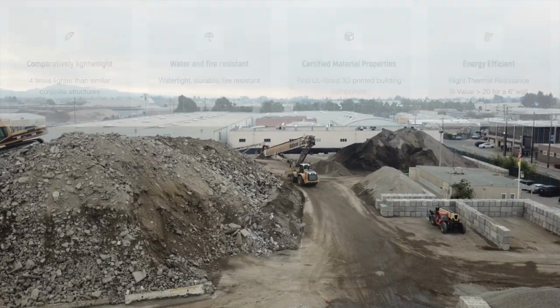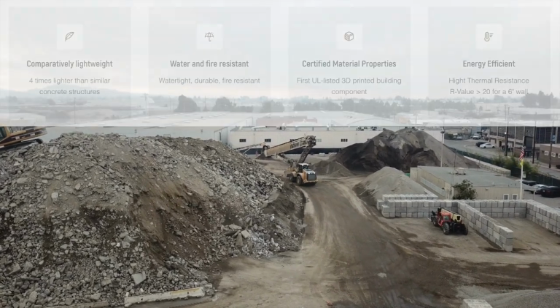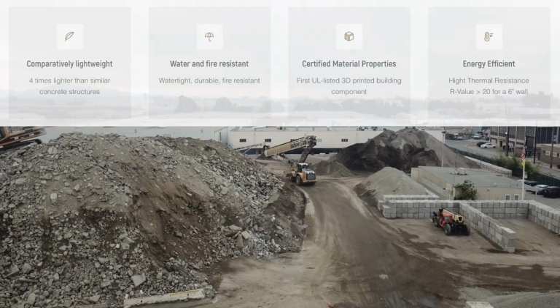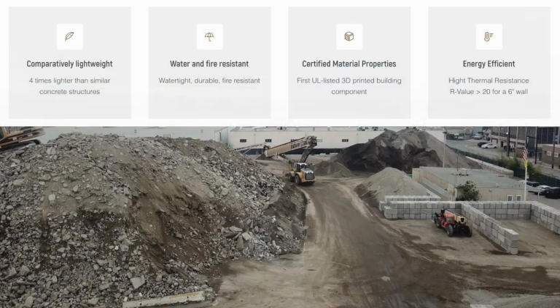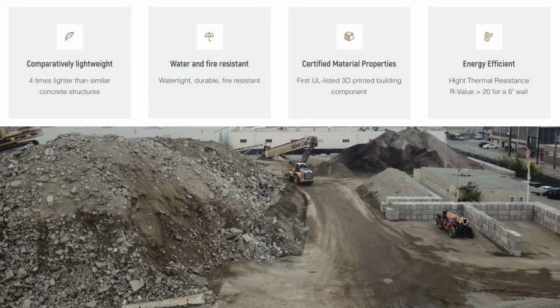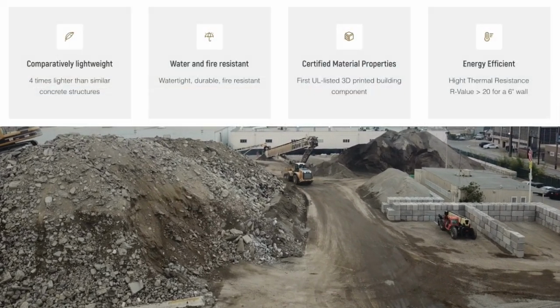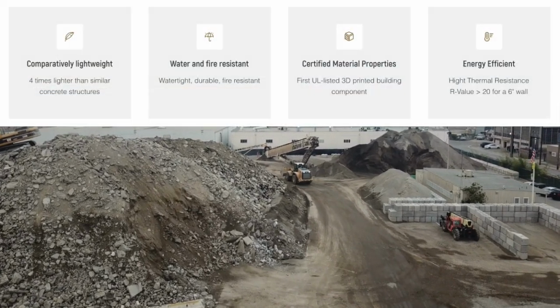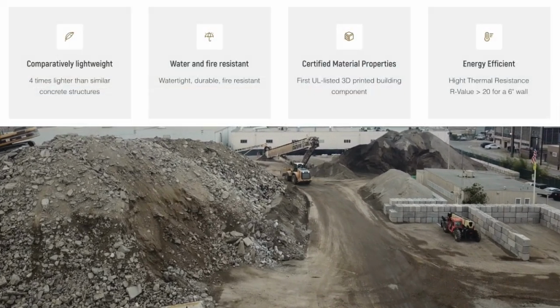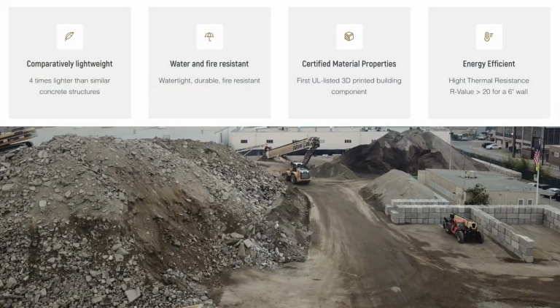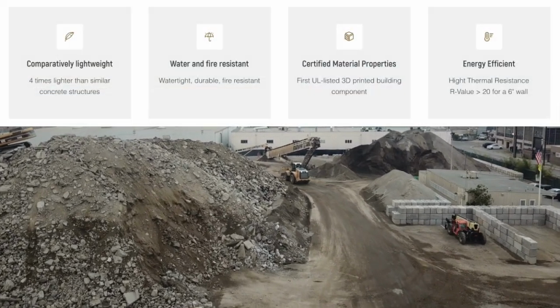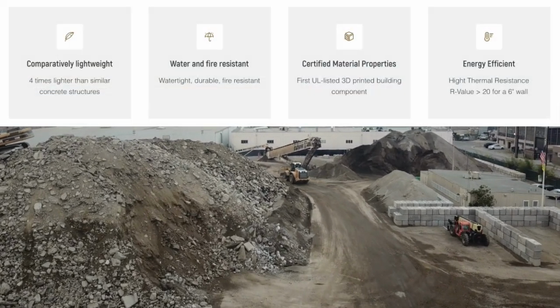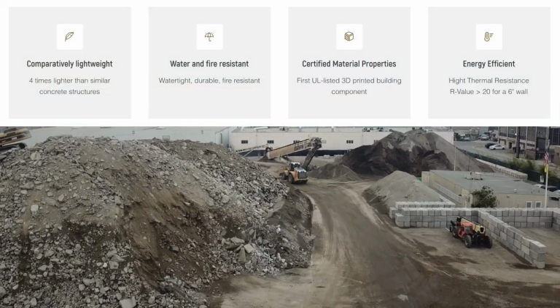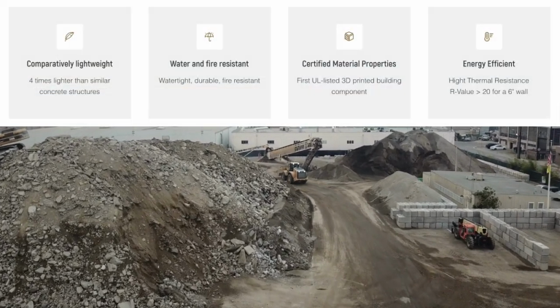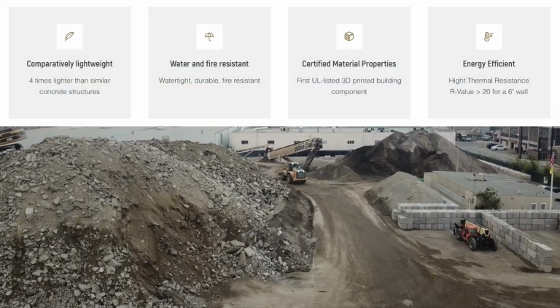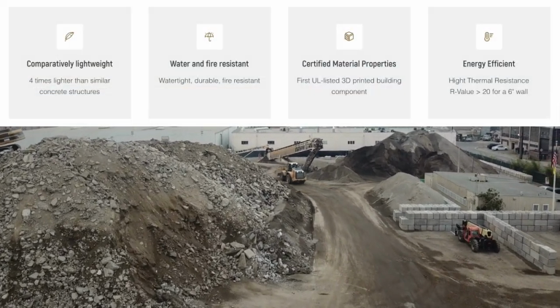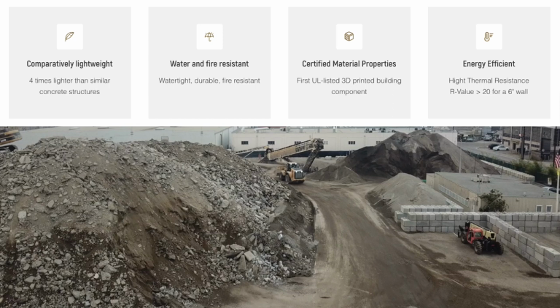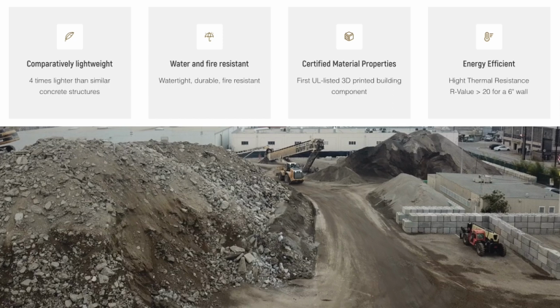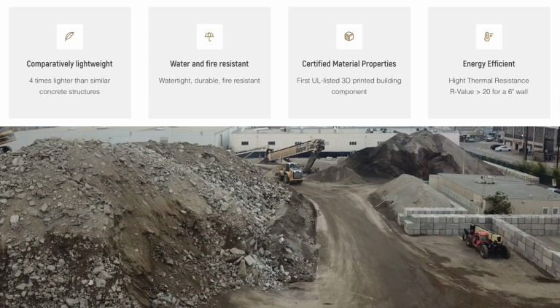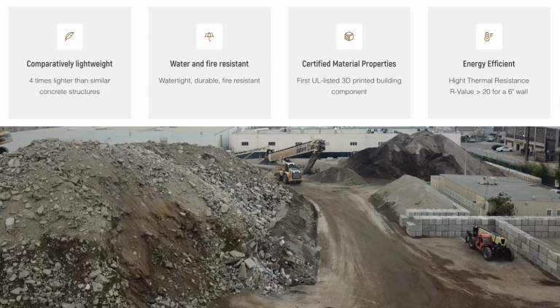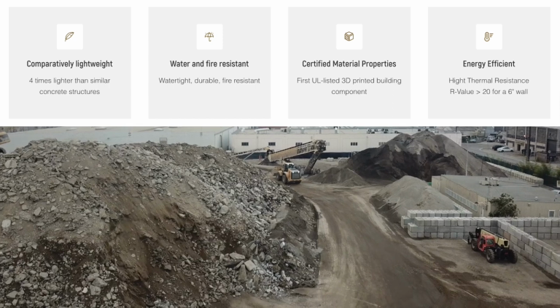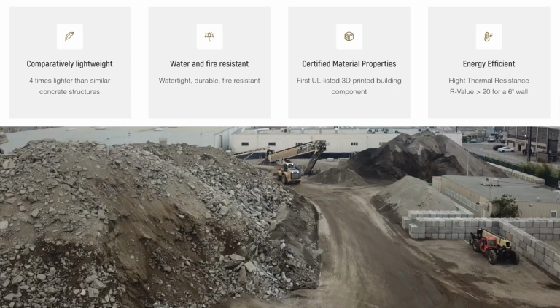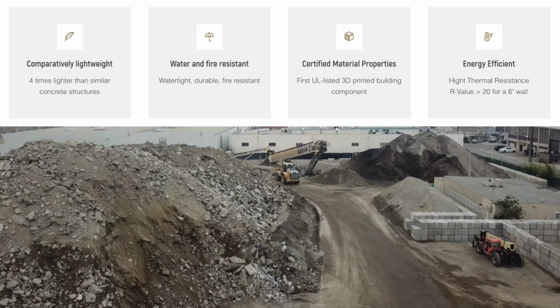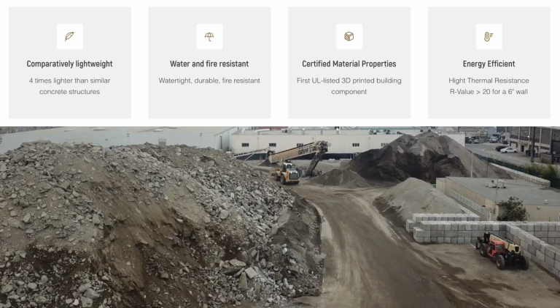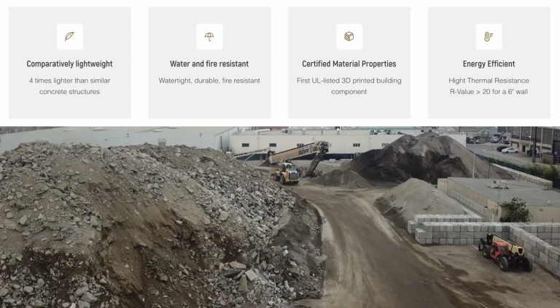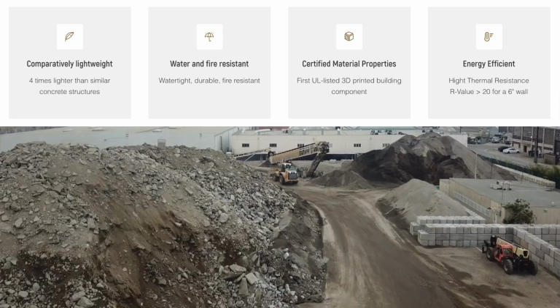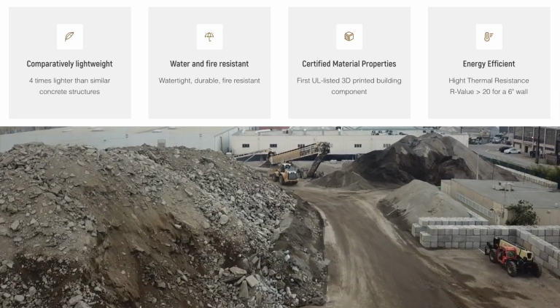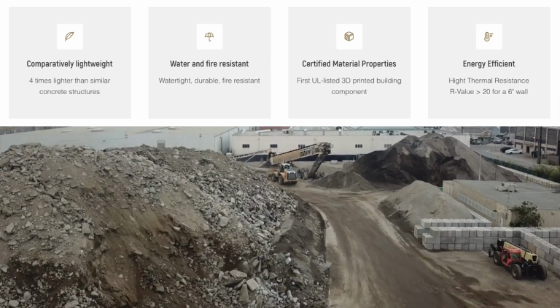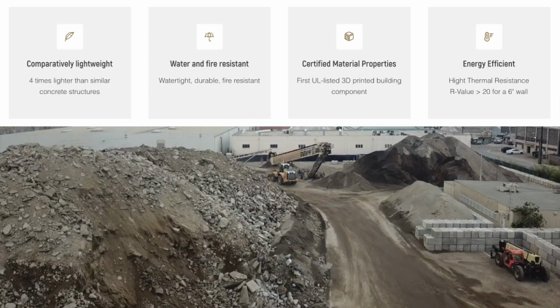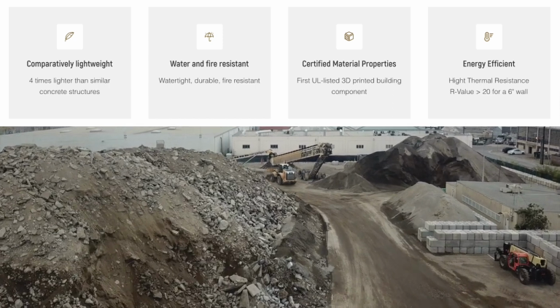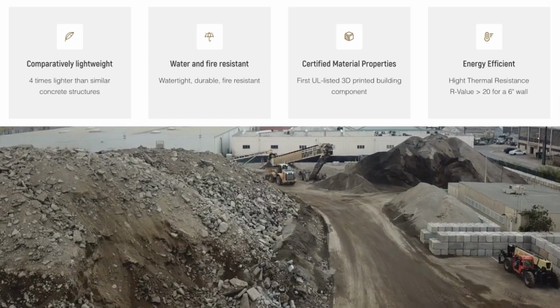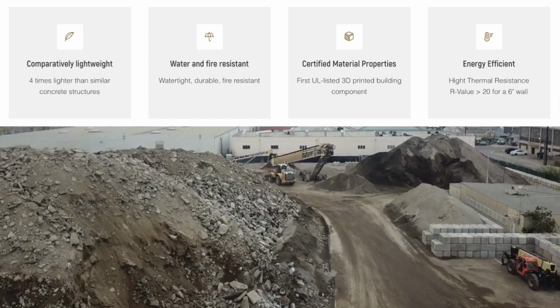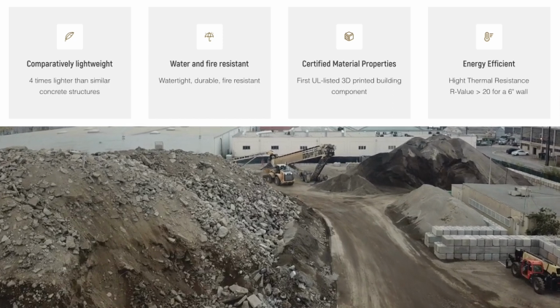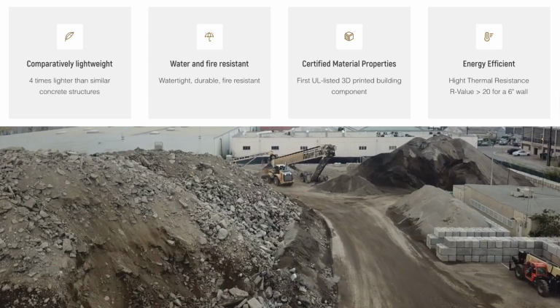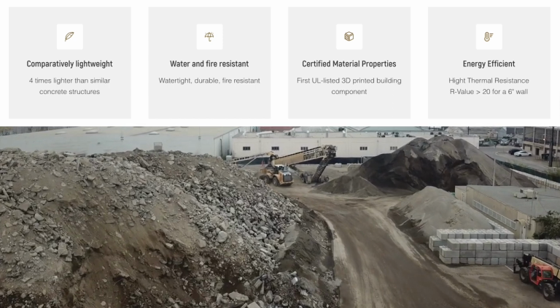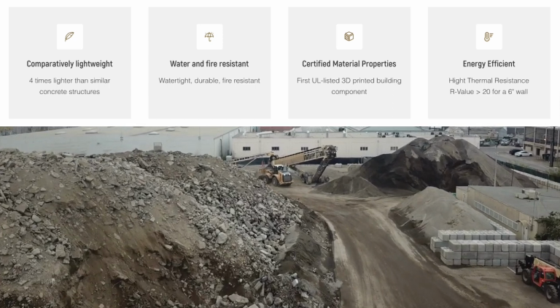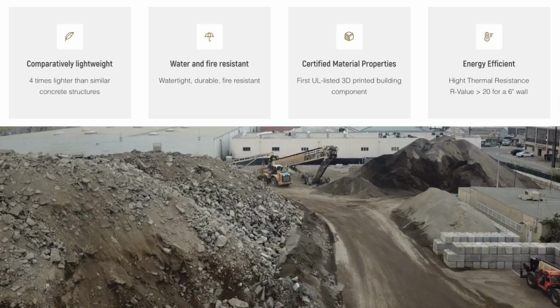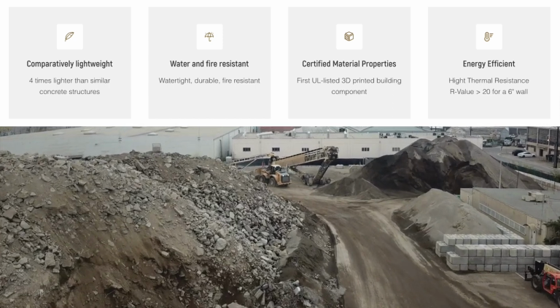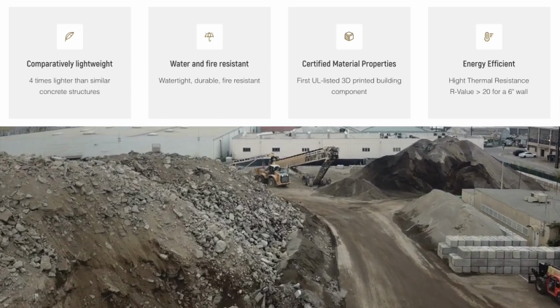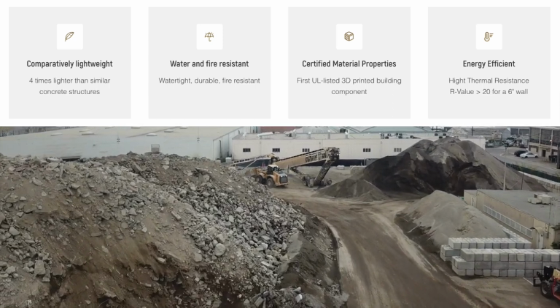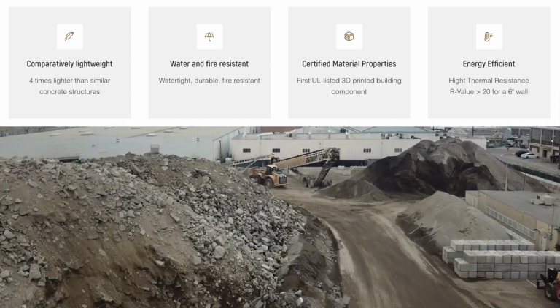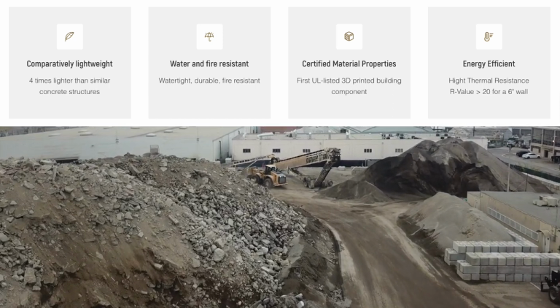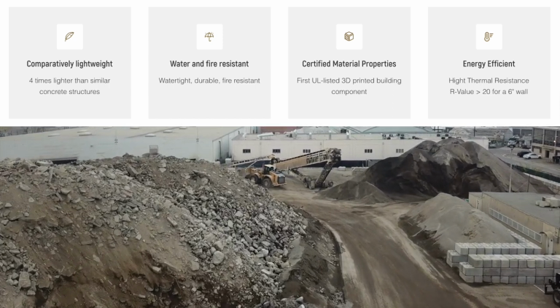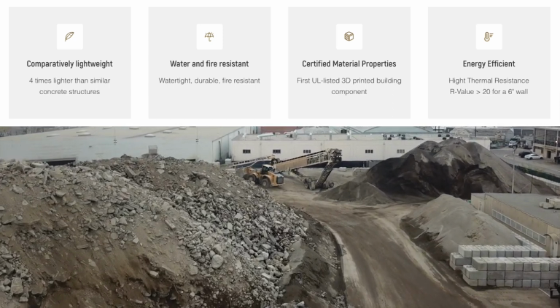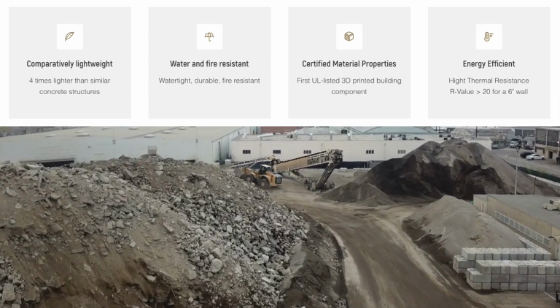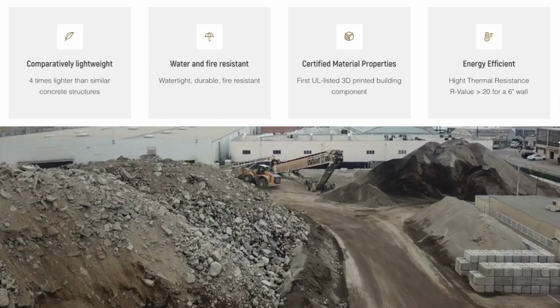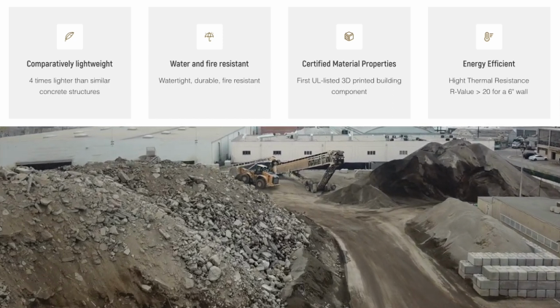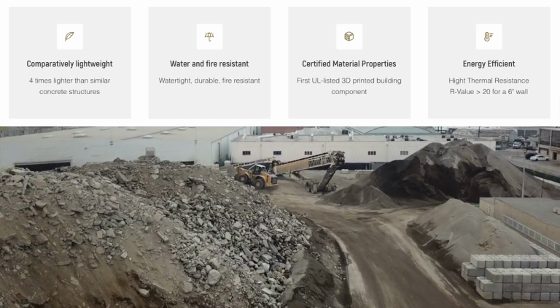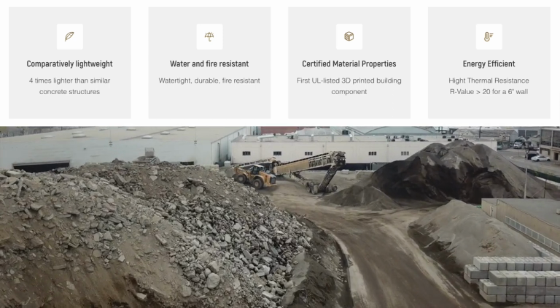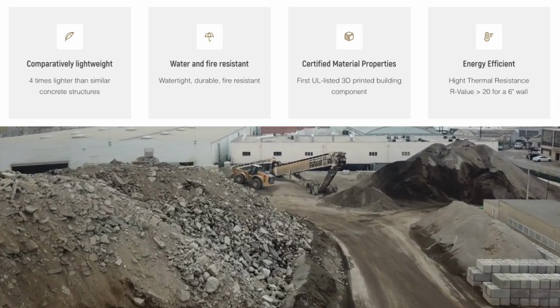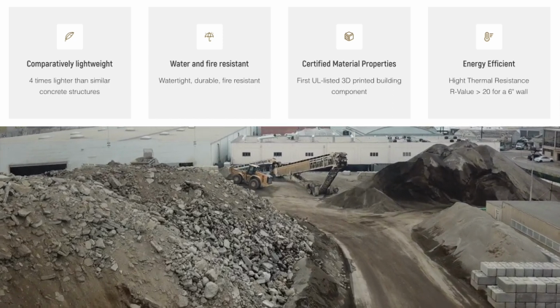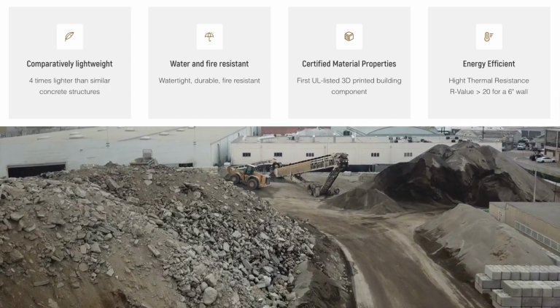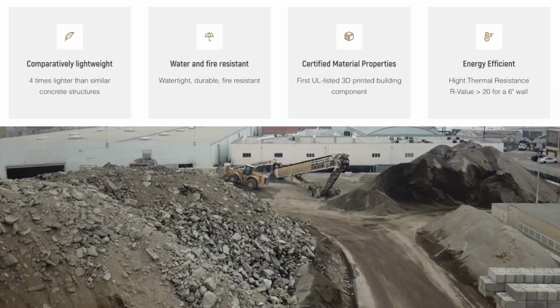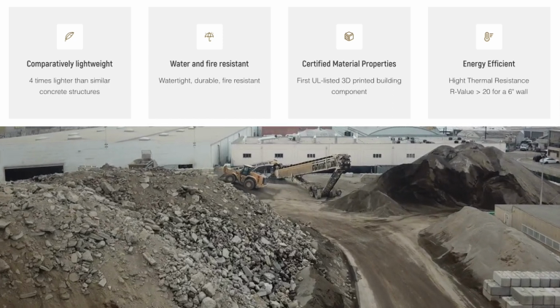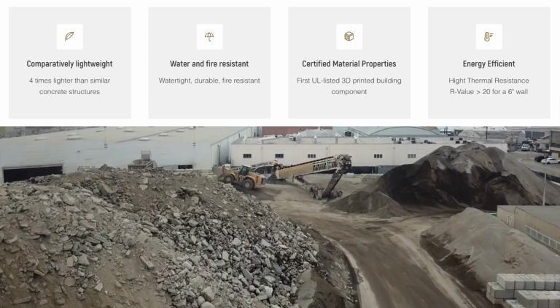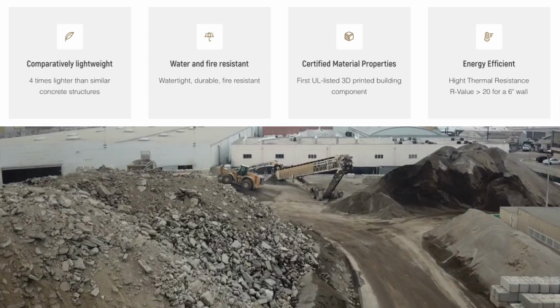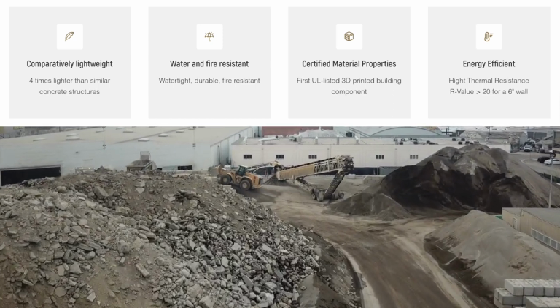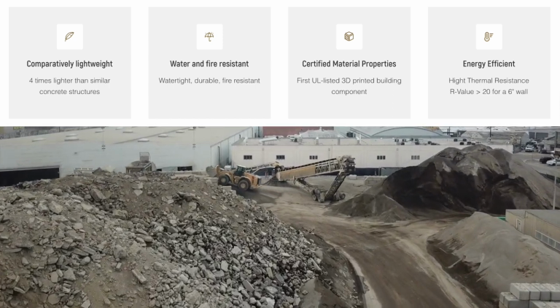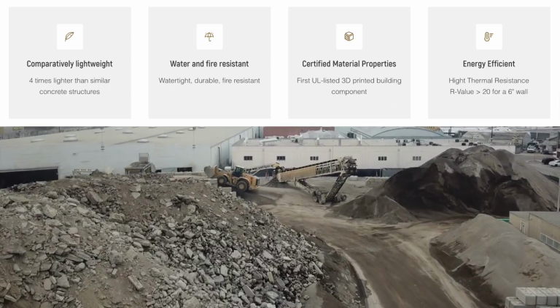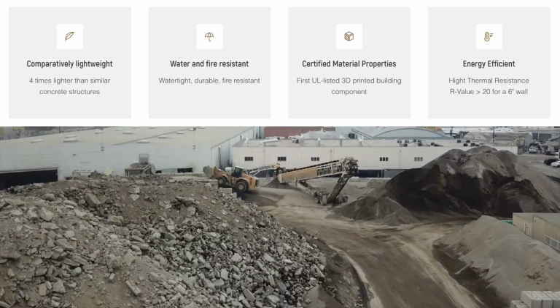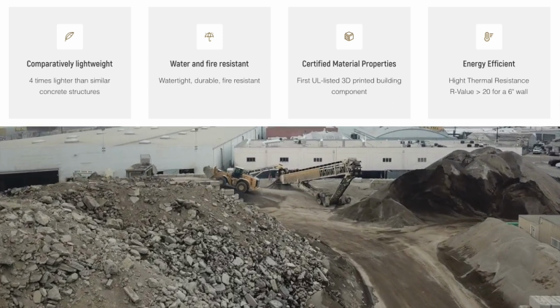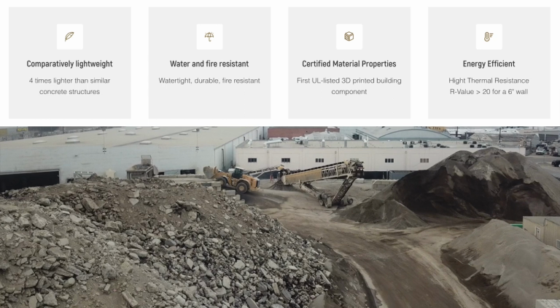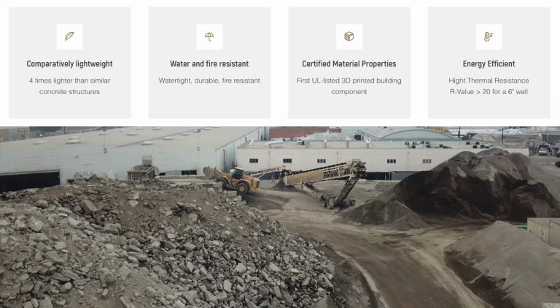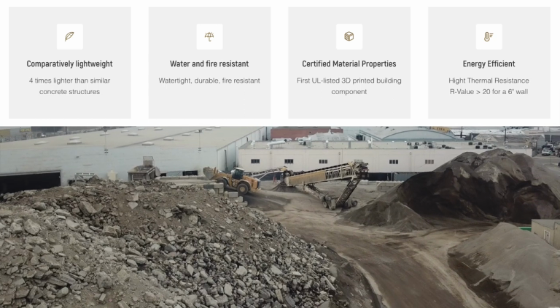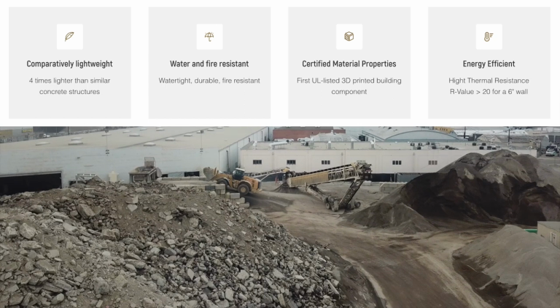The unique material they 3D print with is the first UL listed 3D printed building component.